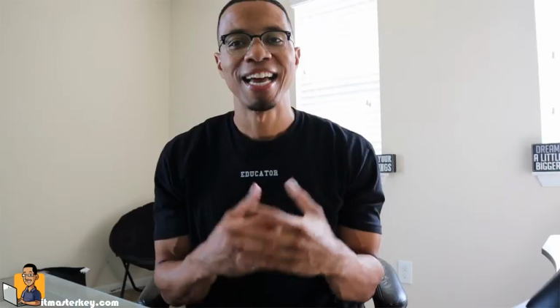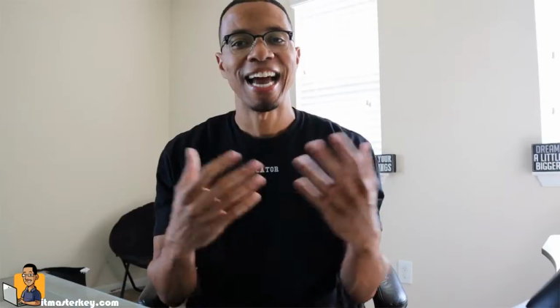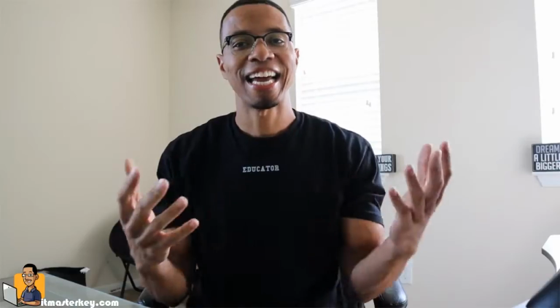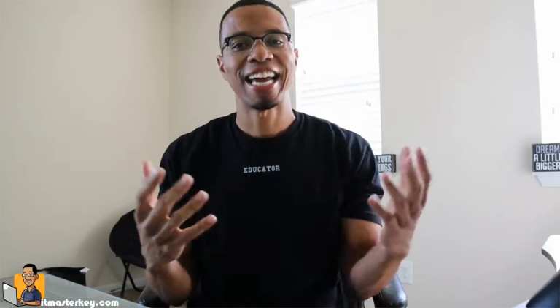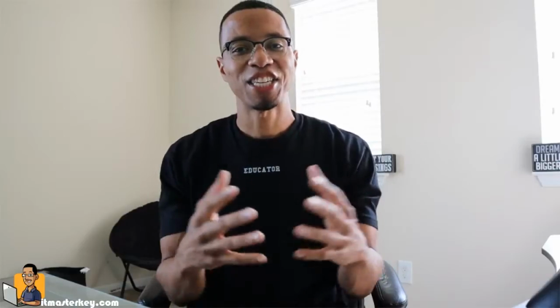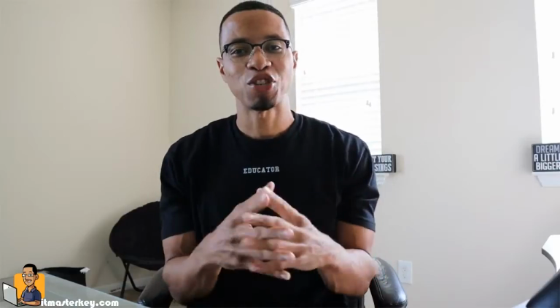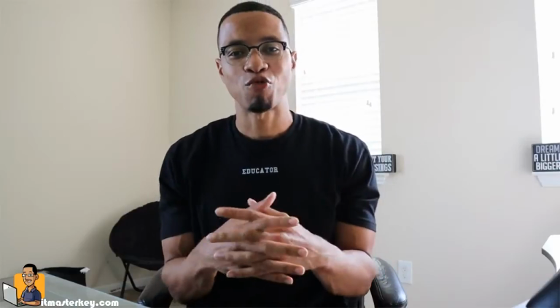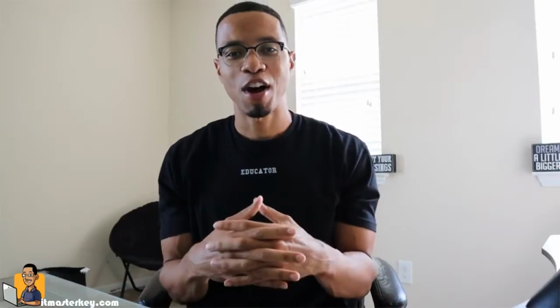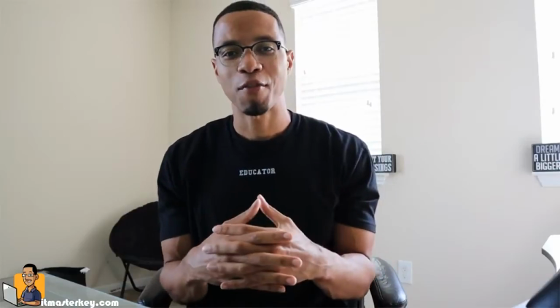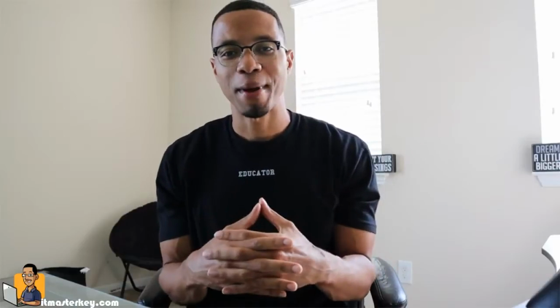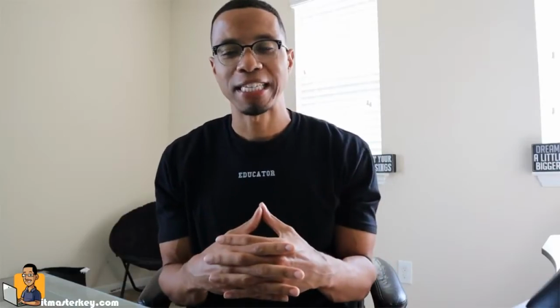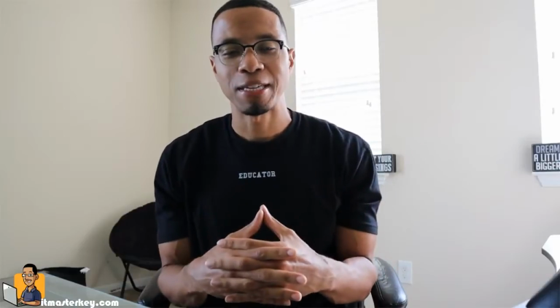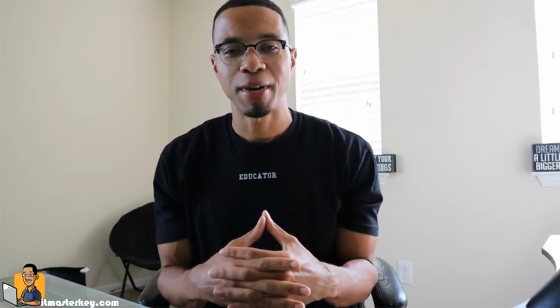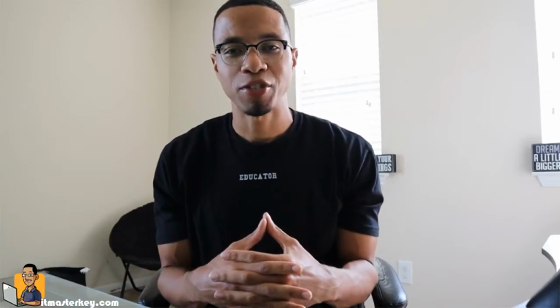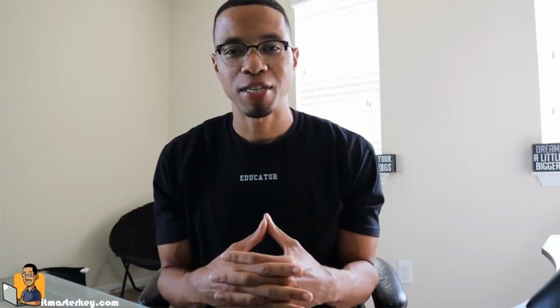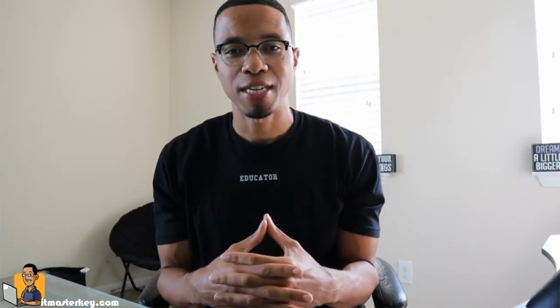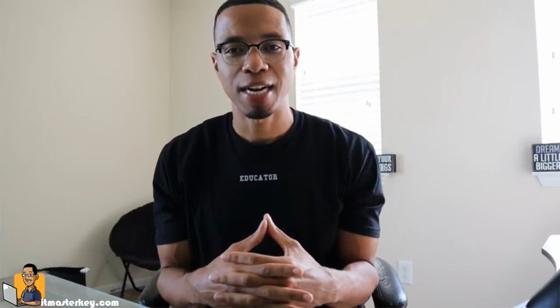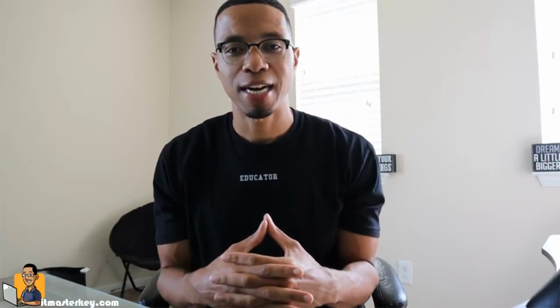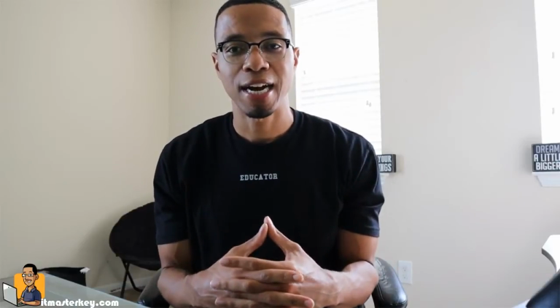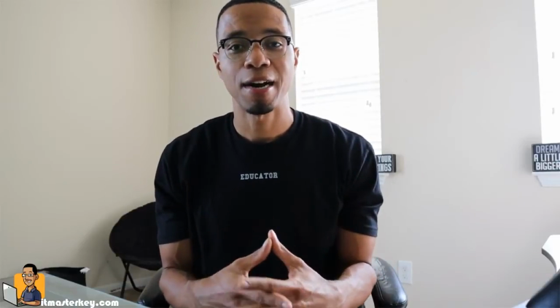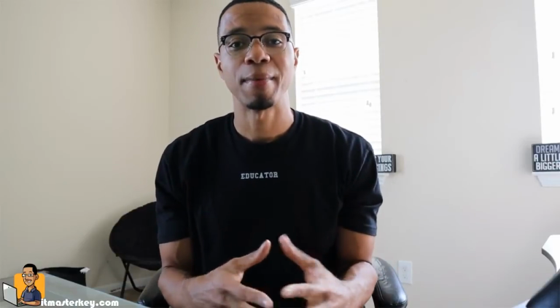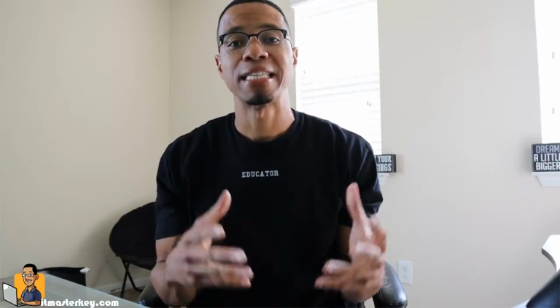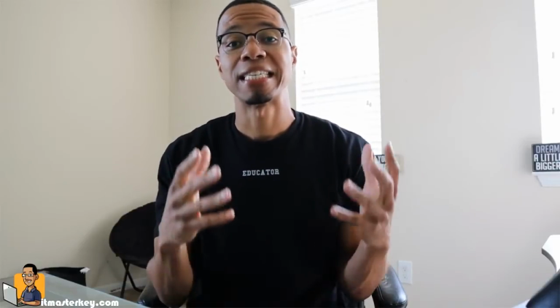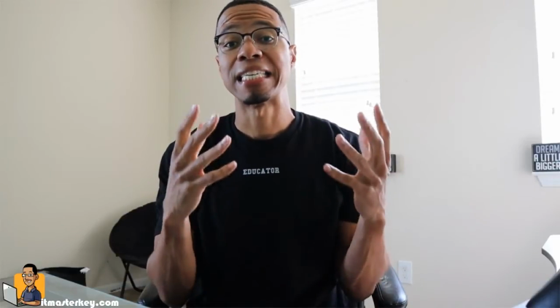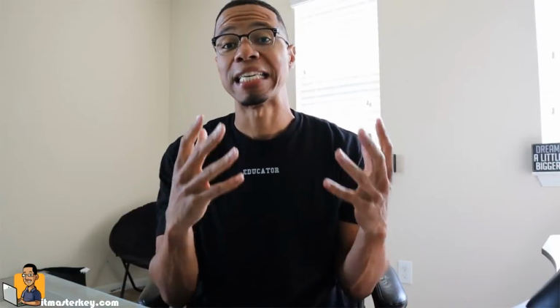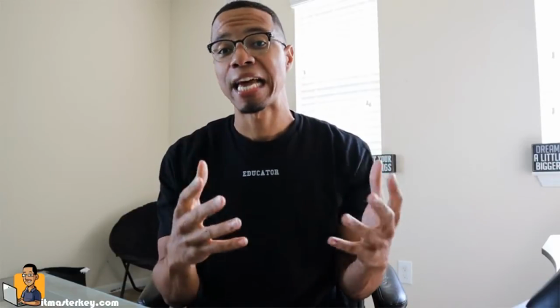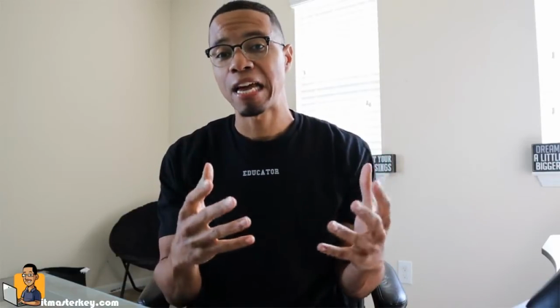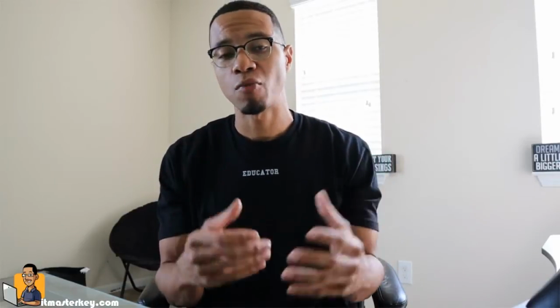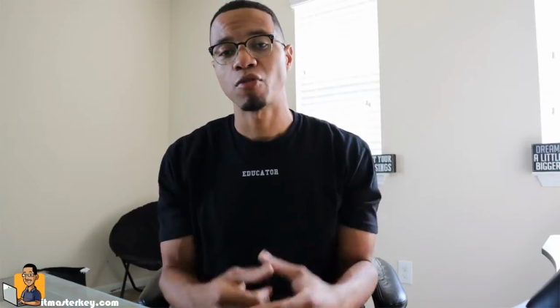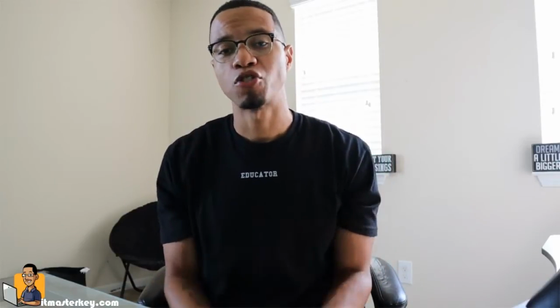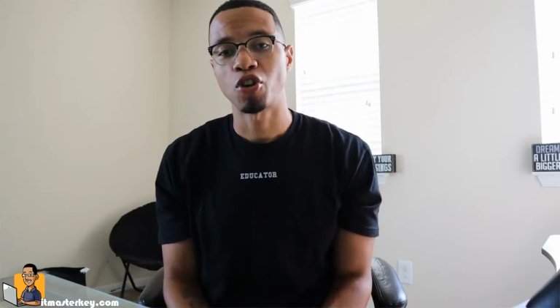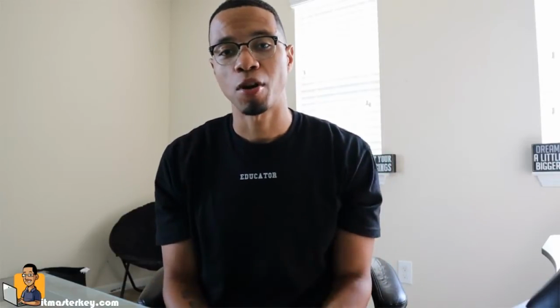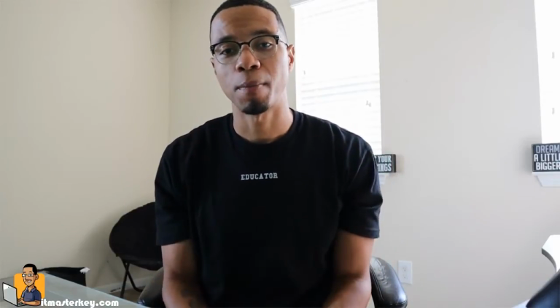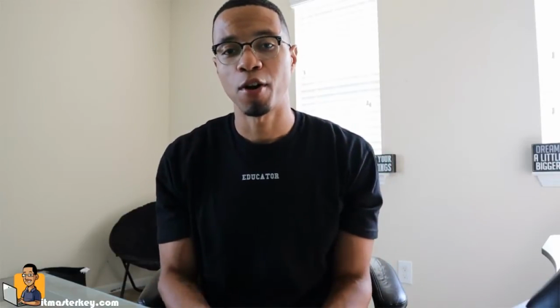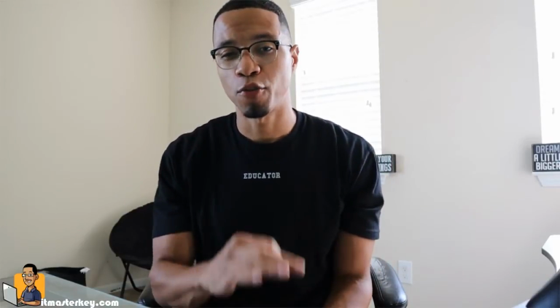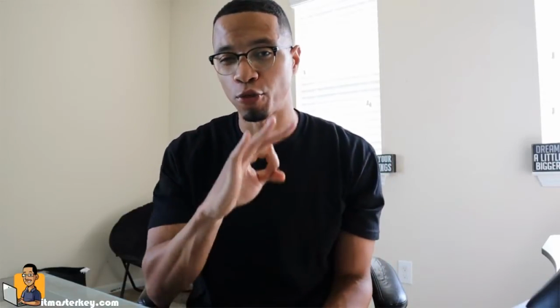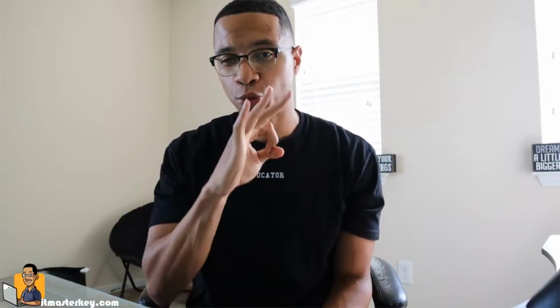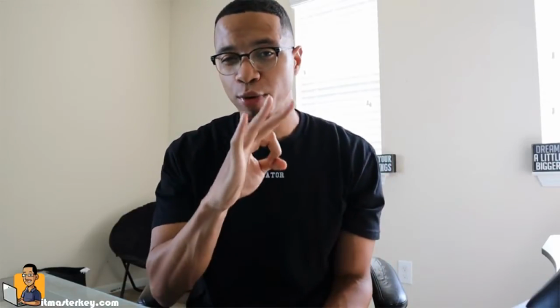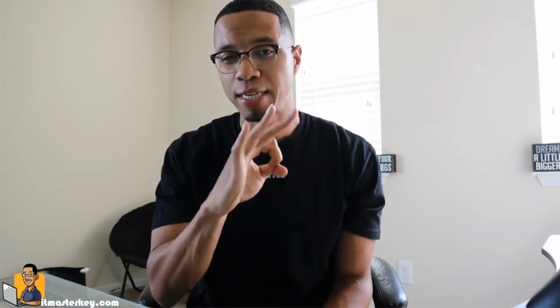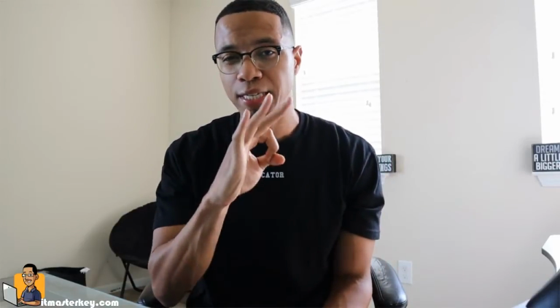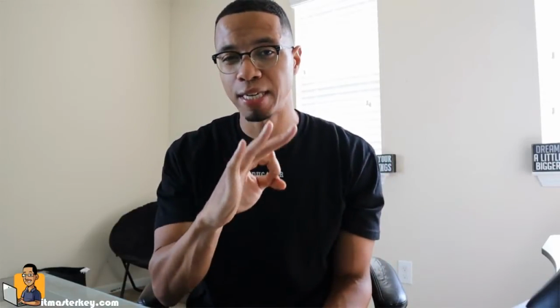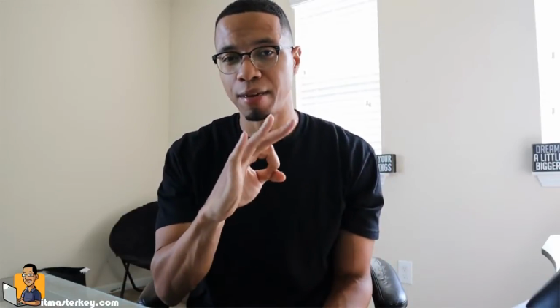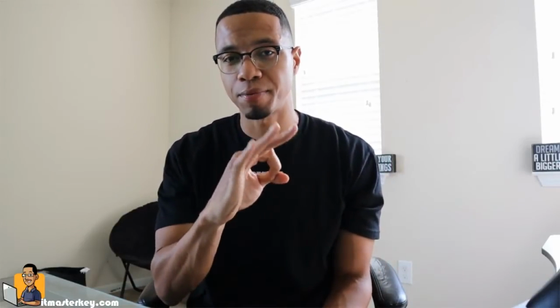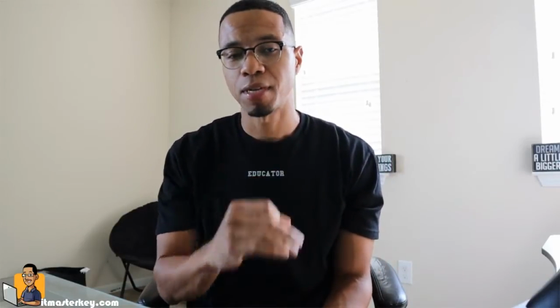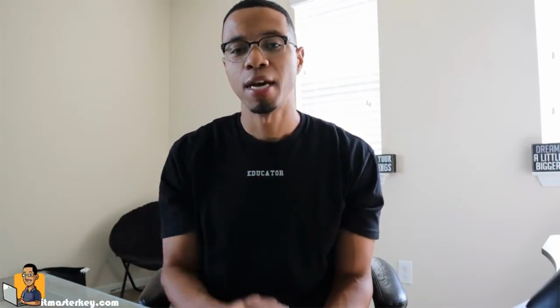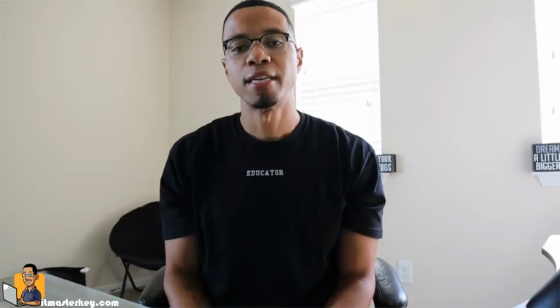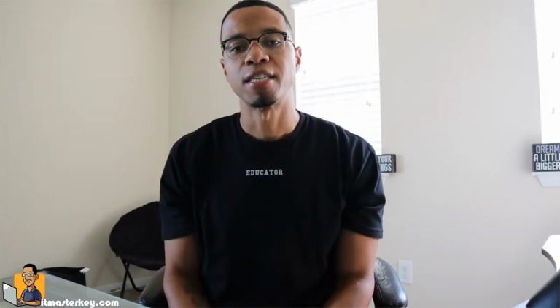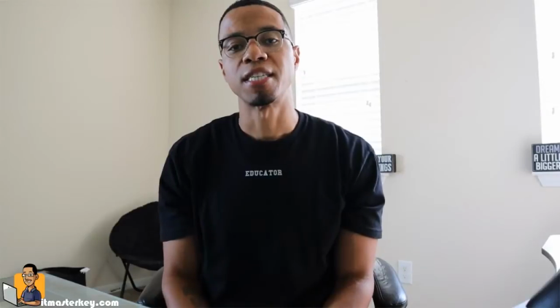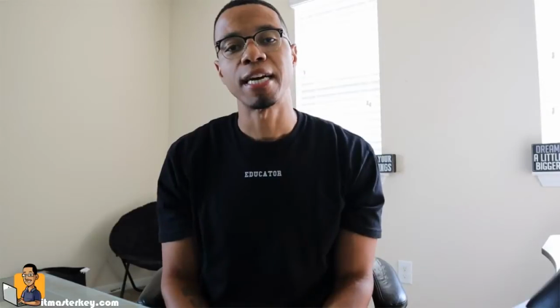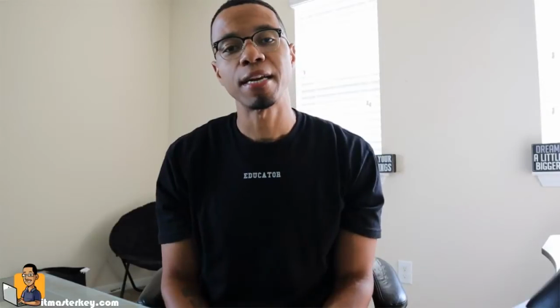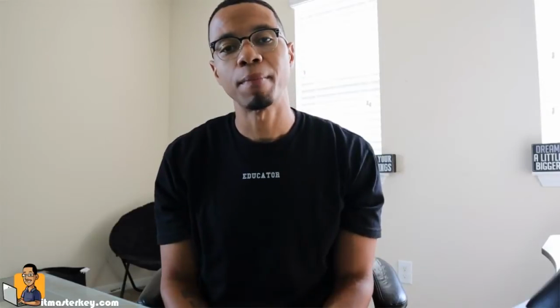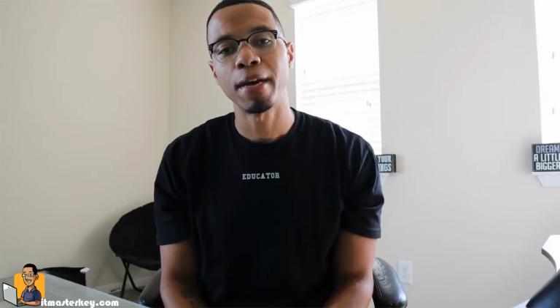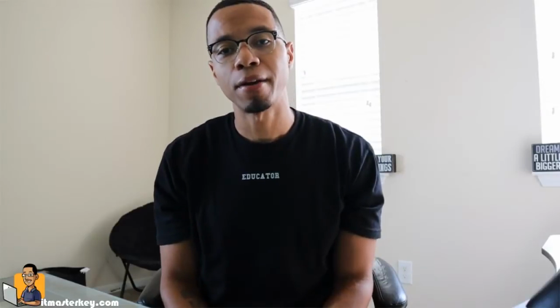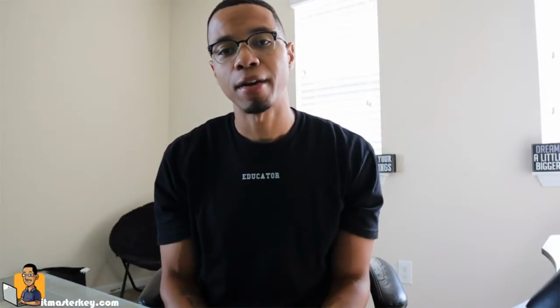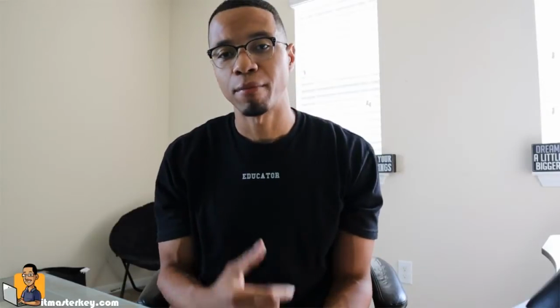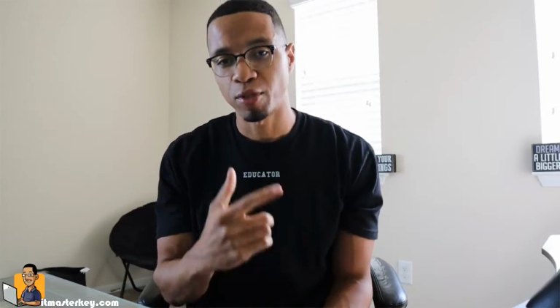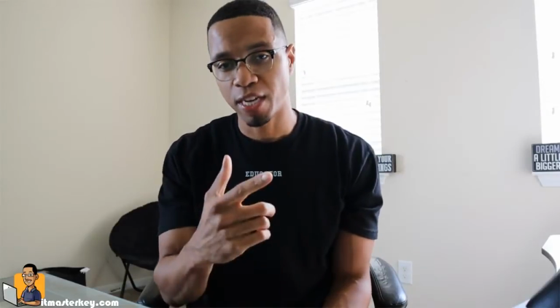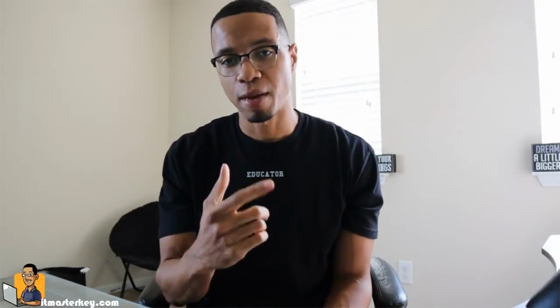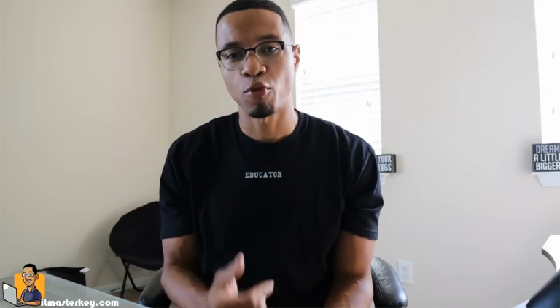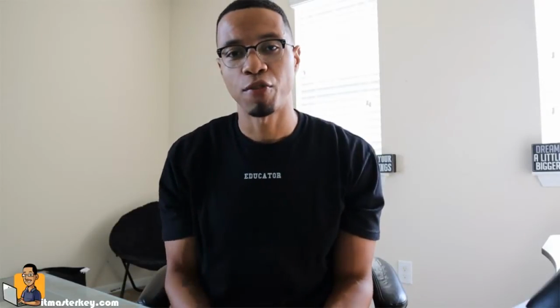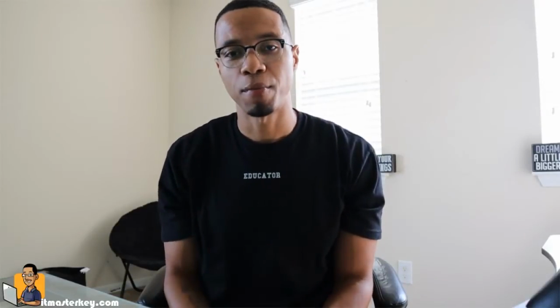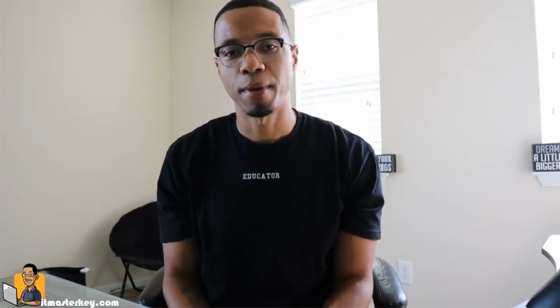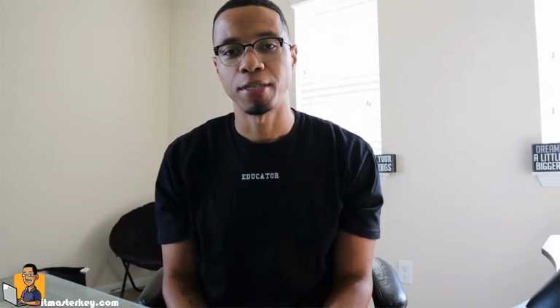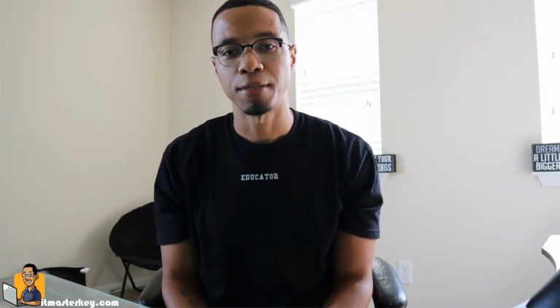Hey gang, this is Ron from ITMasterKey.com and today we're going to talk about three tips to study better and retain more information.